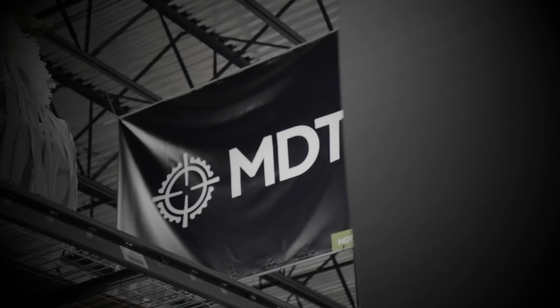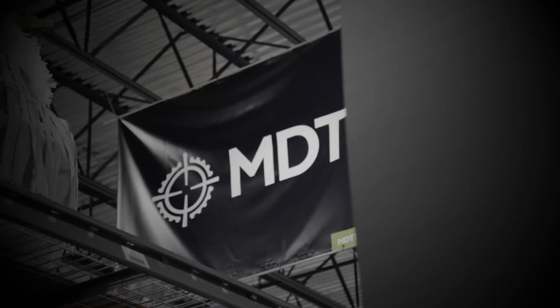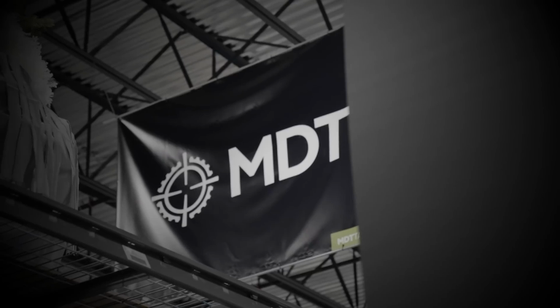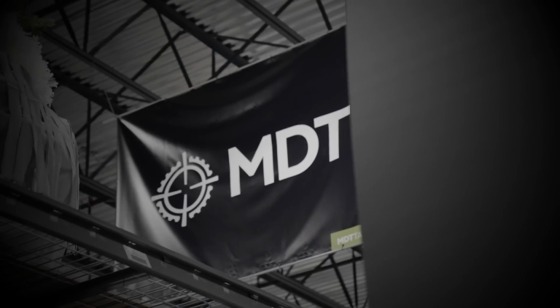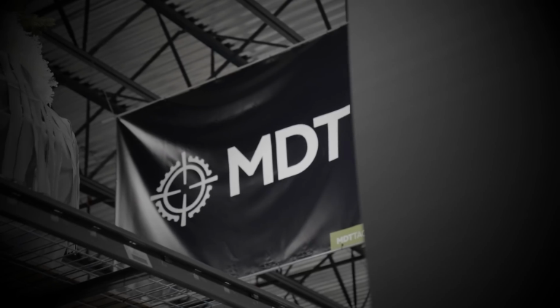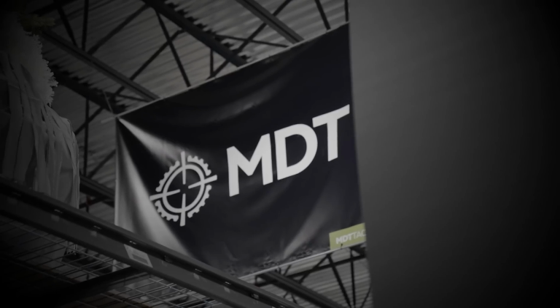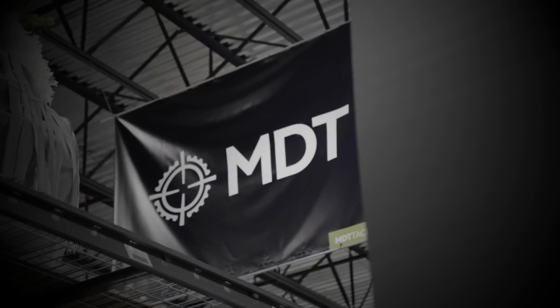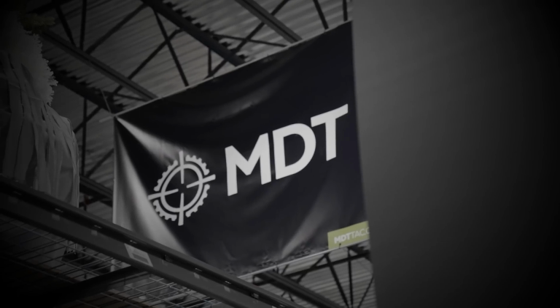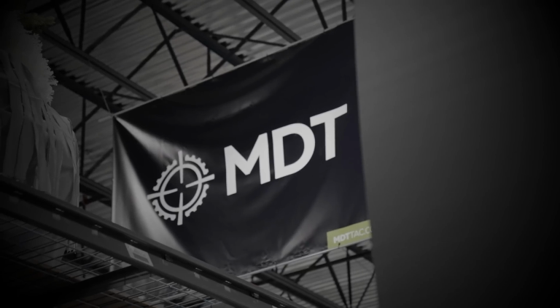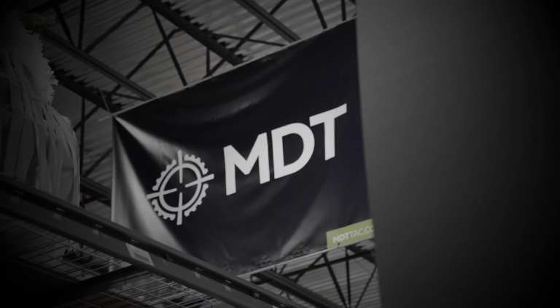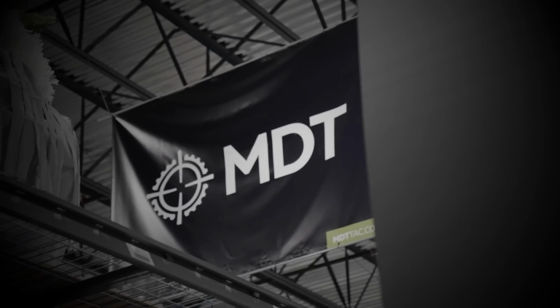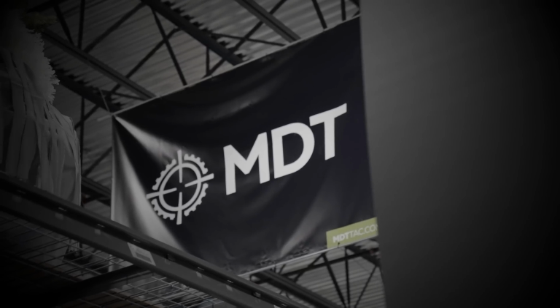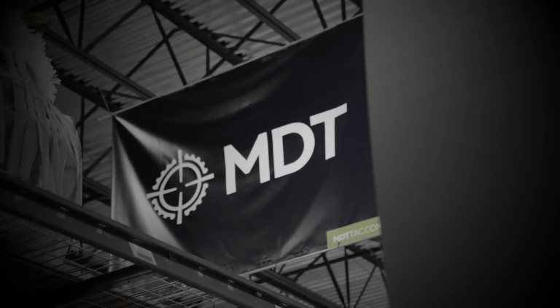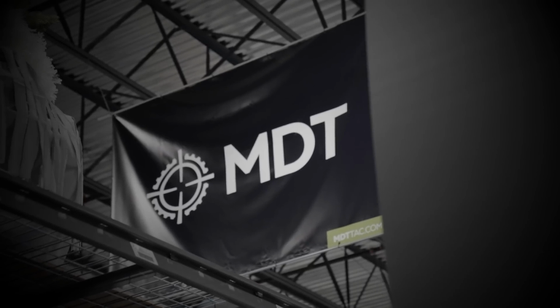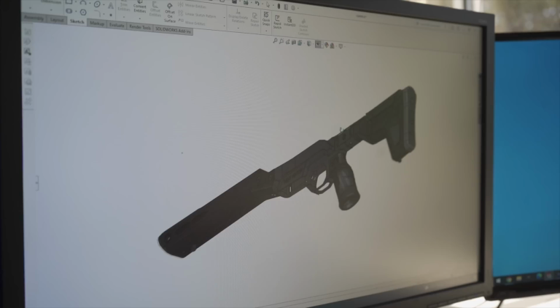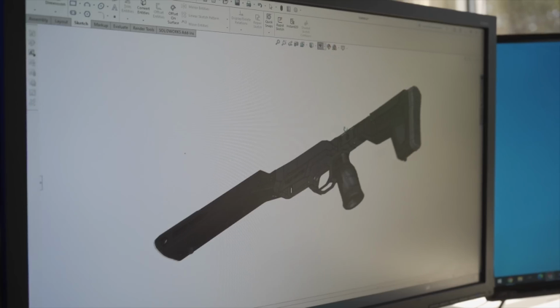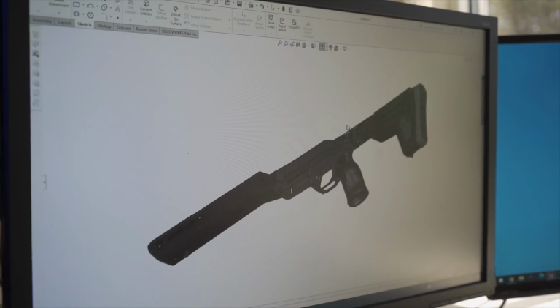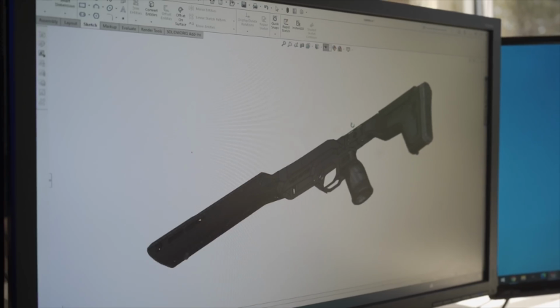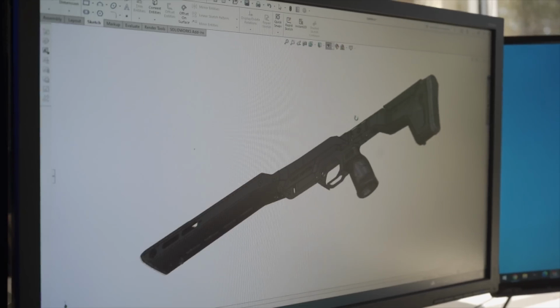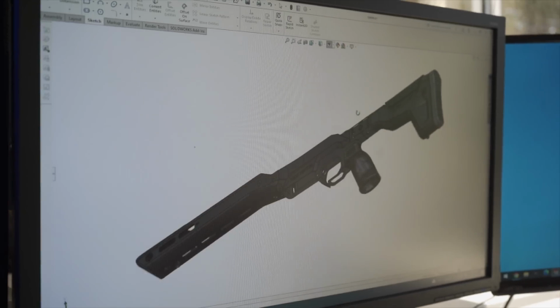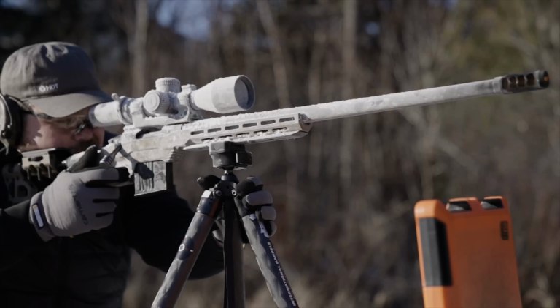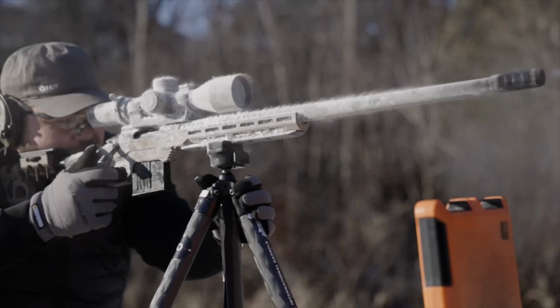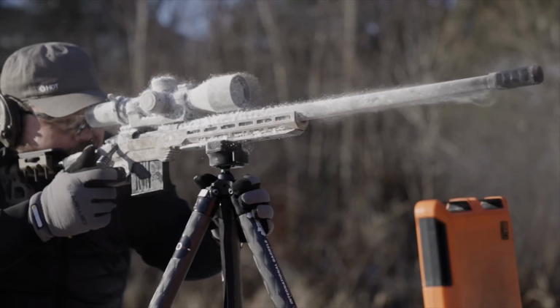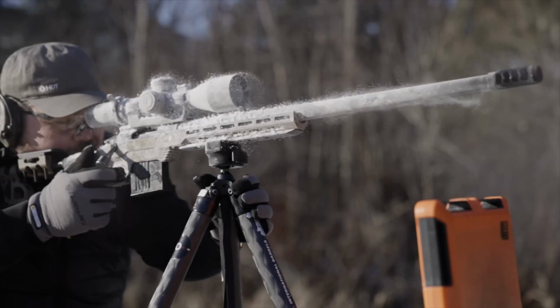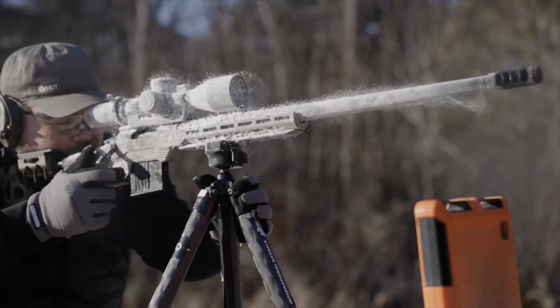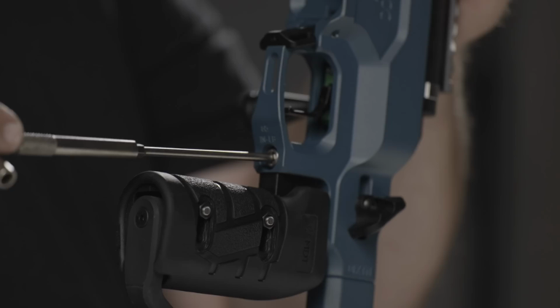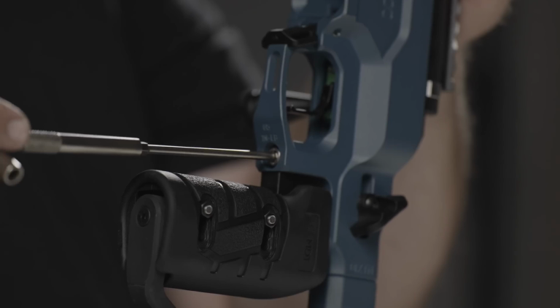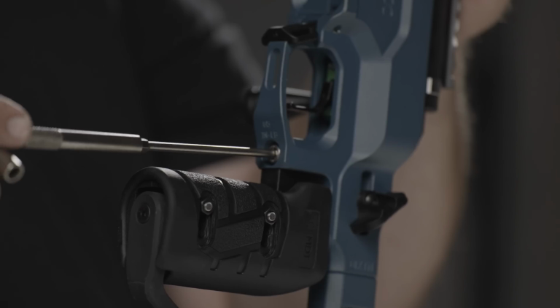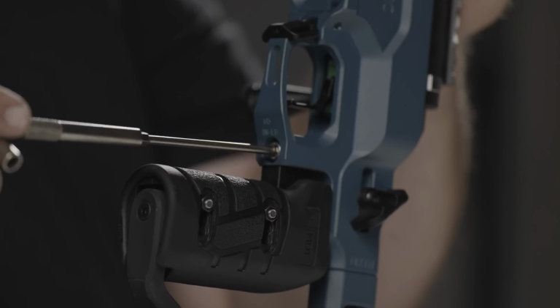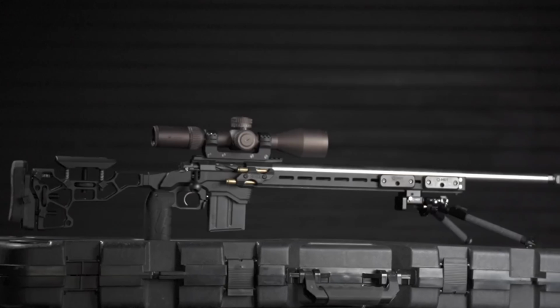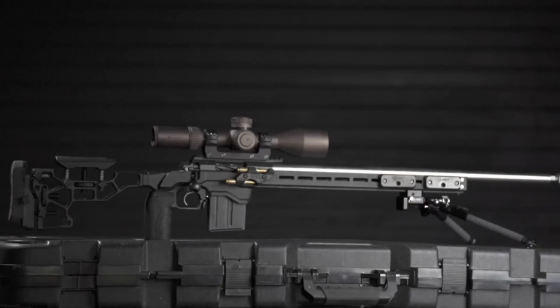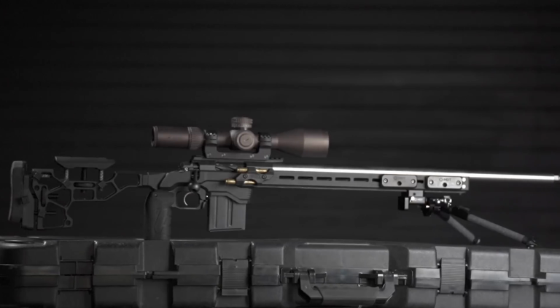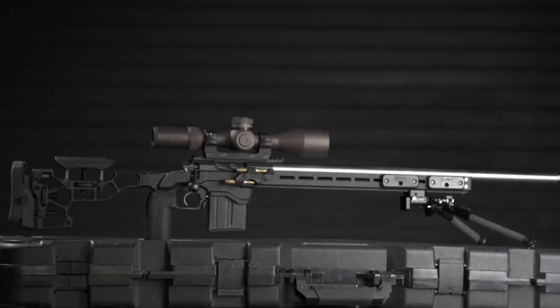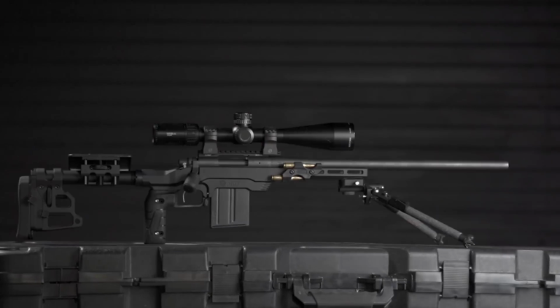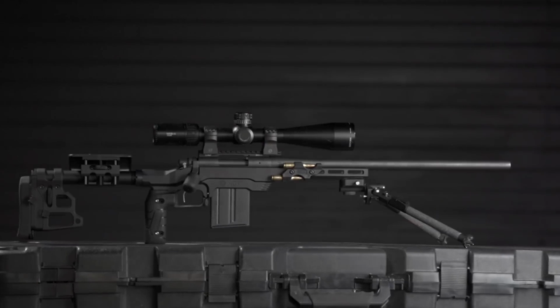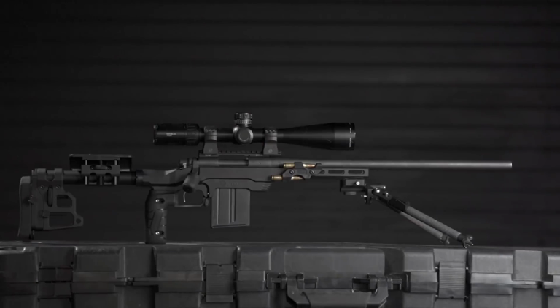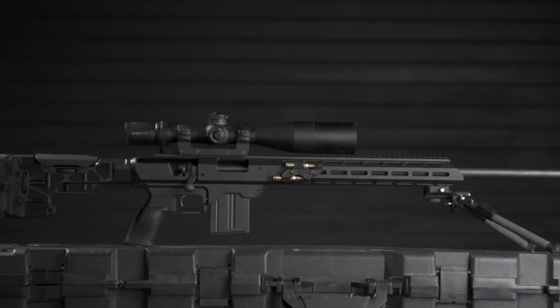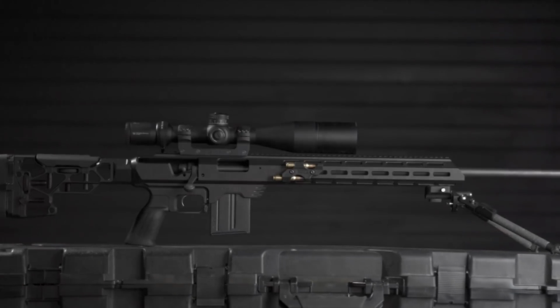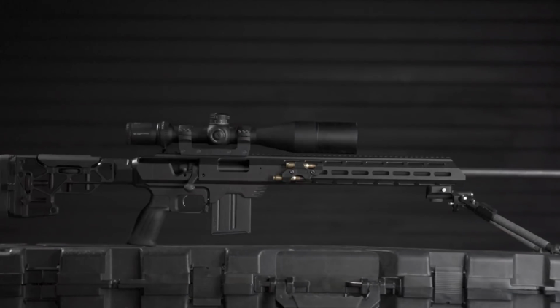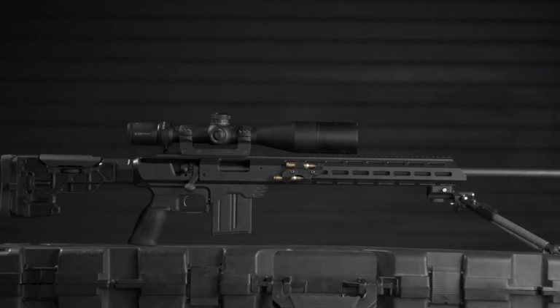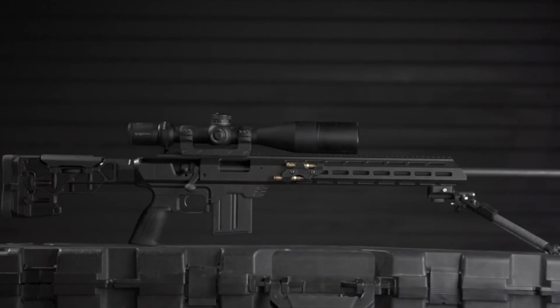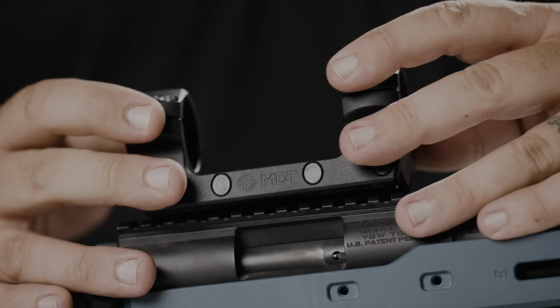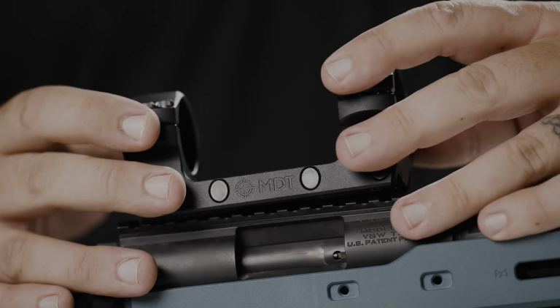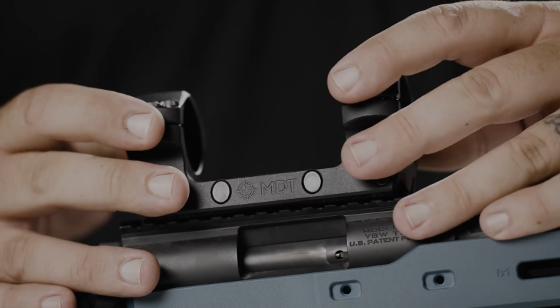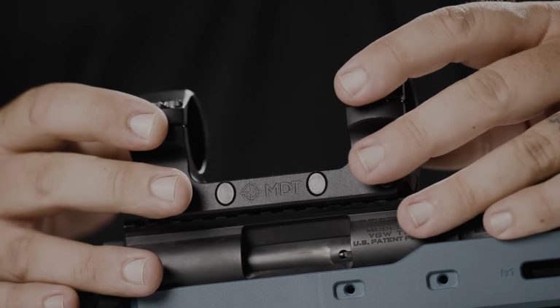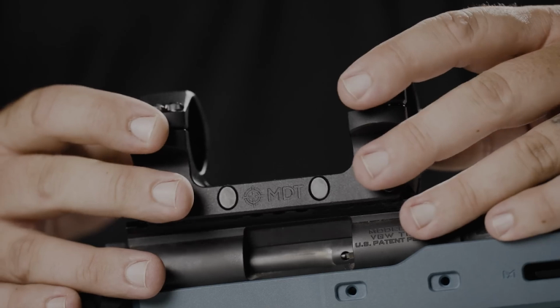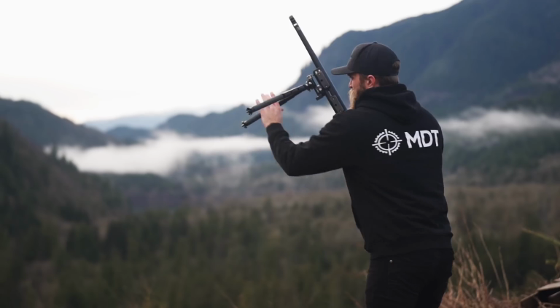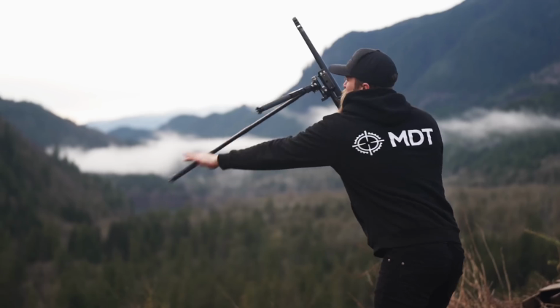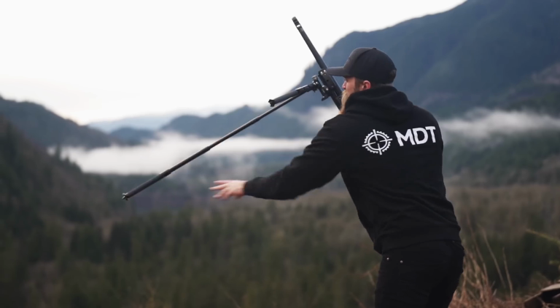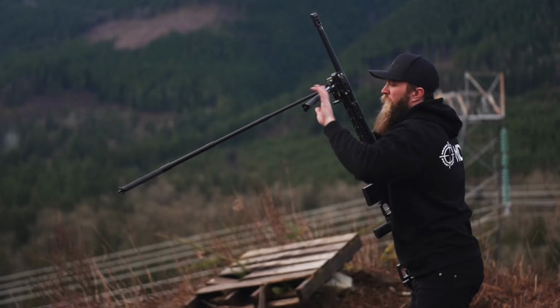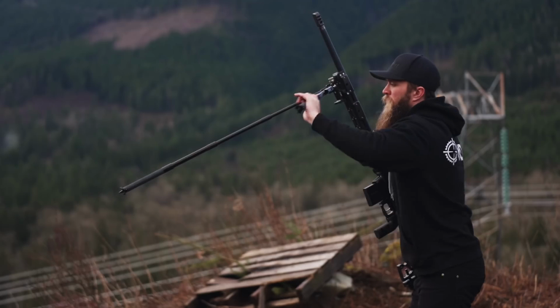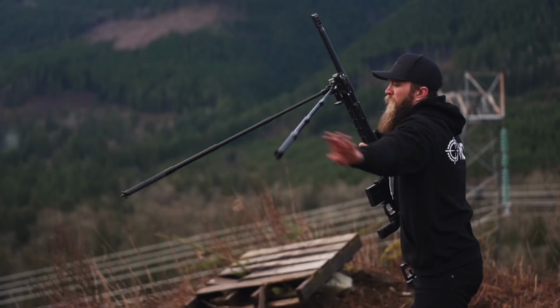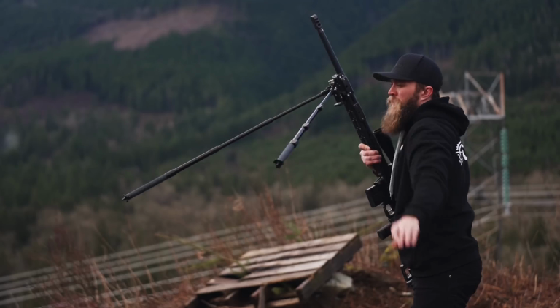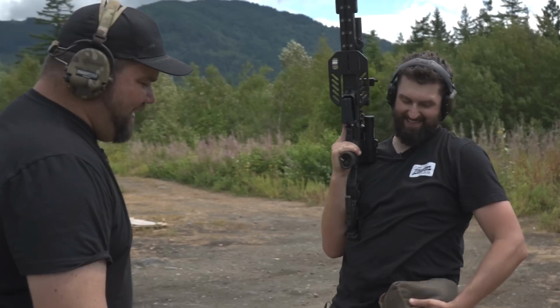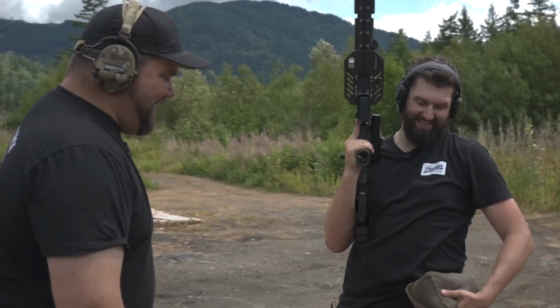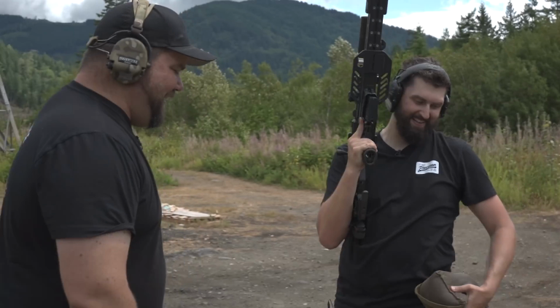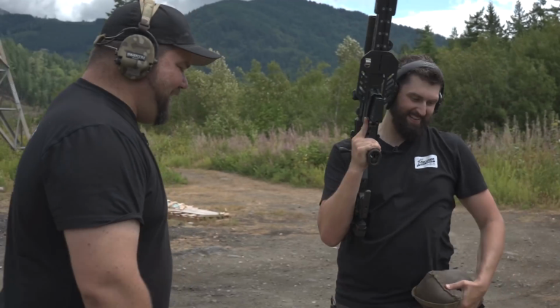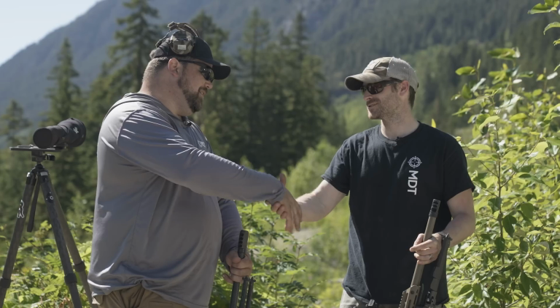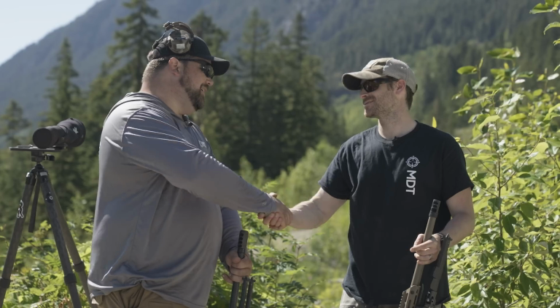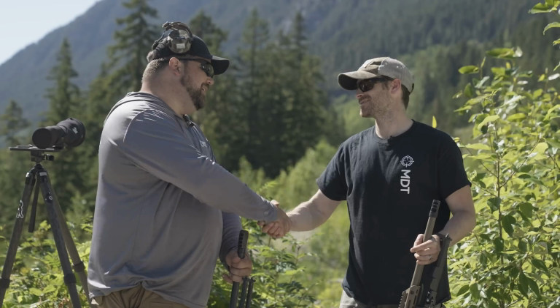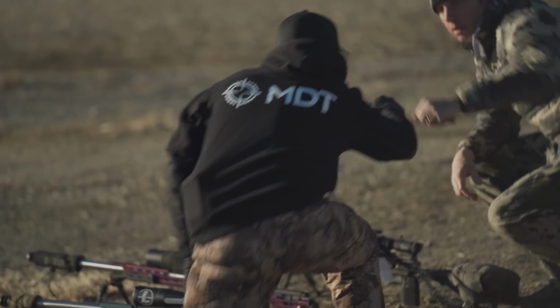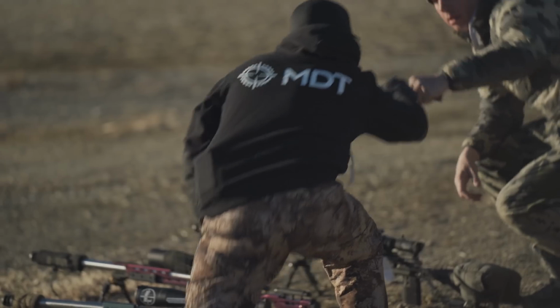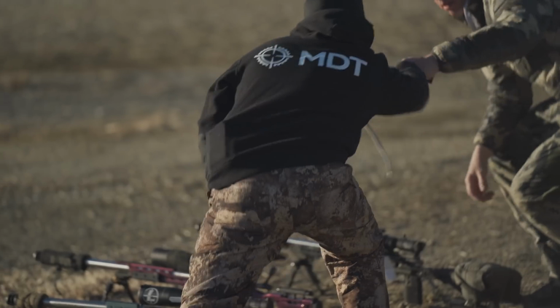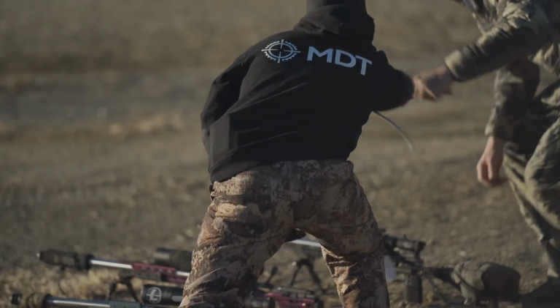We are MDT. We design, test, and create precision rifle chassis and accessories to help you shoot better.